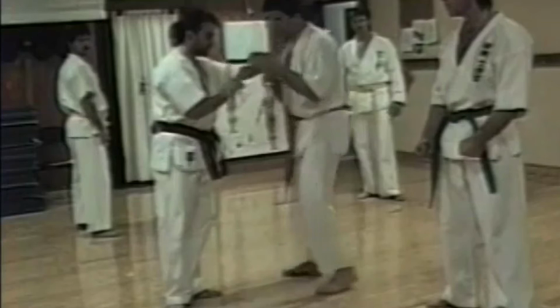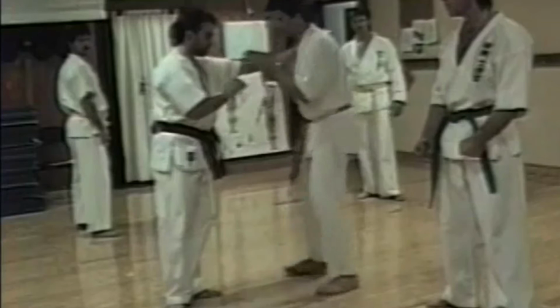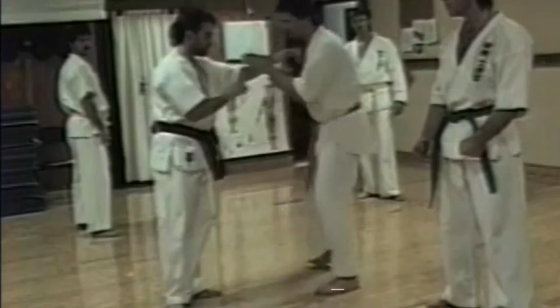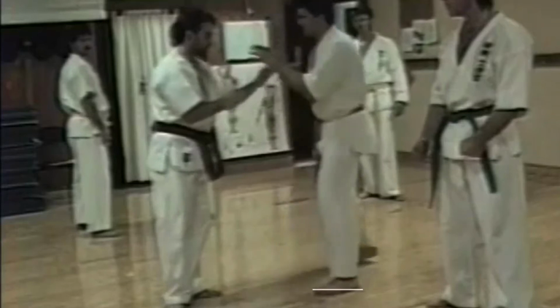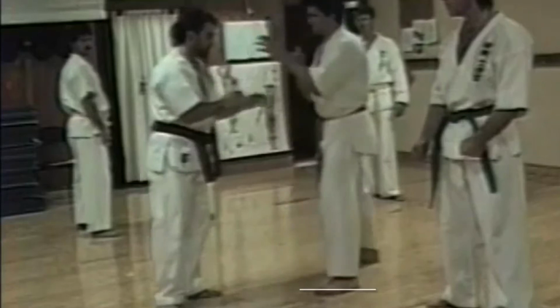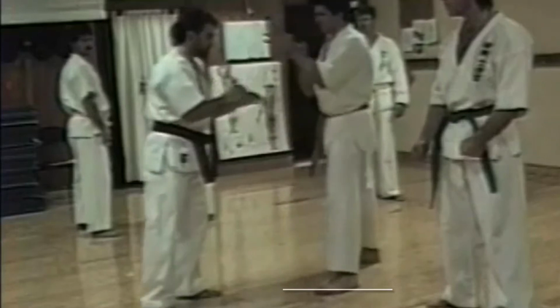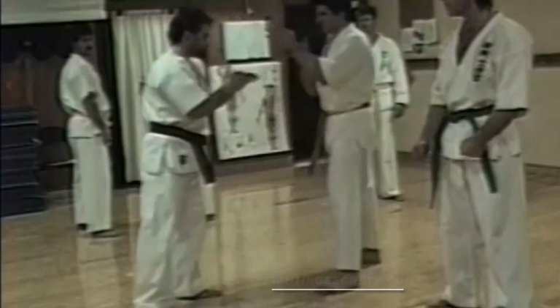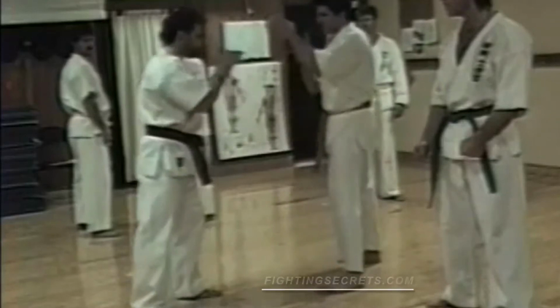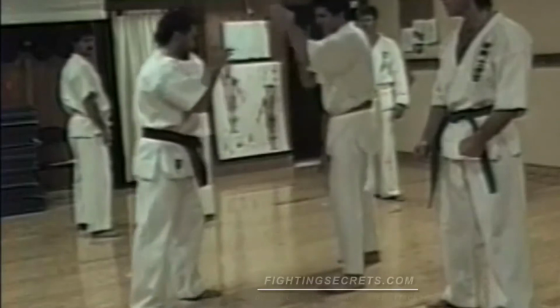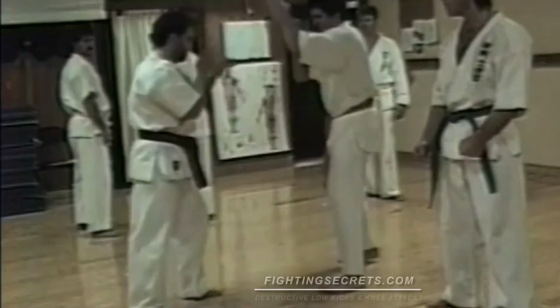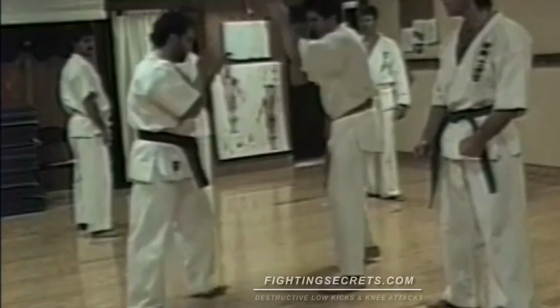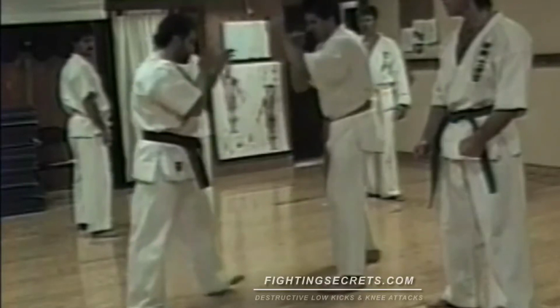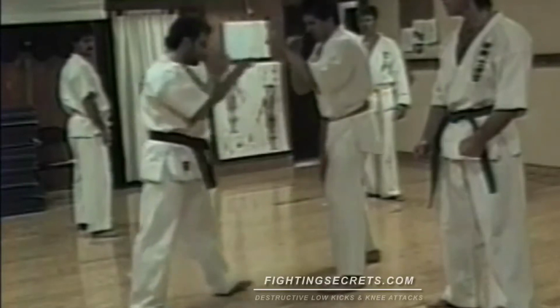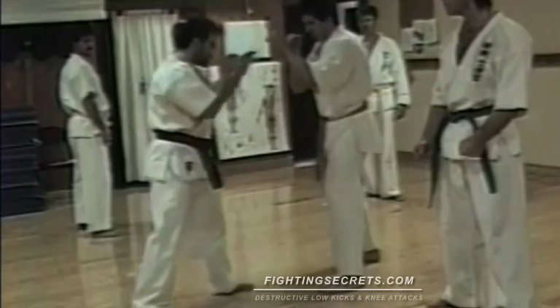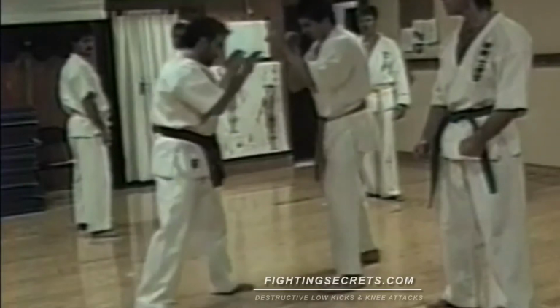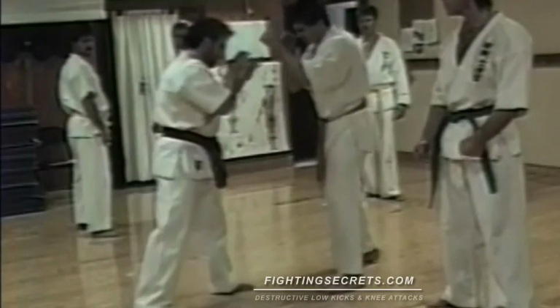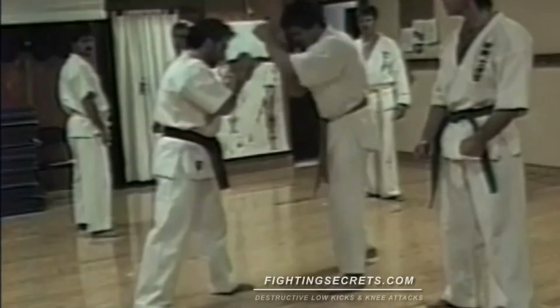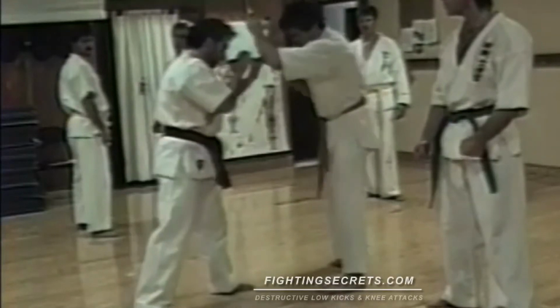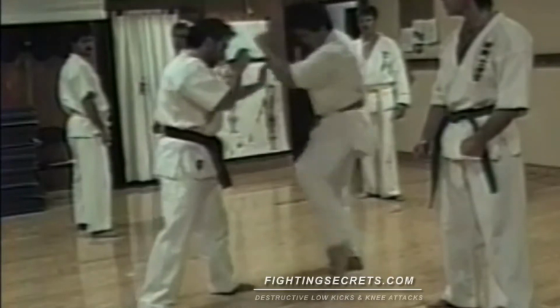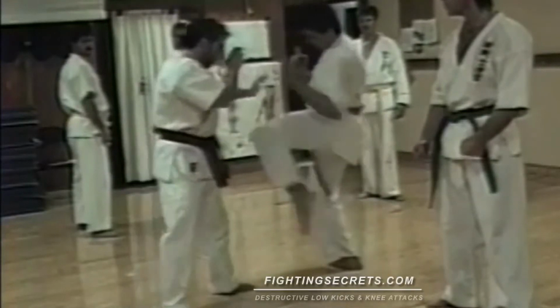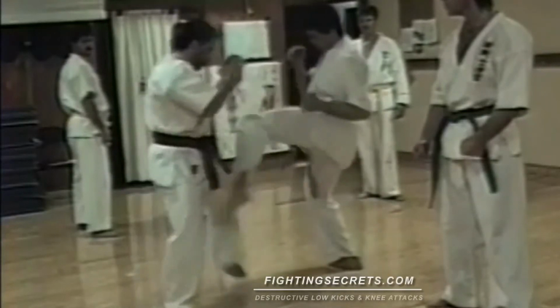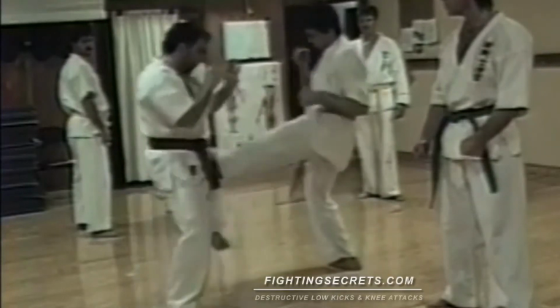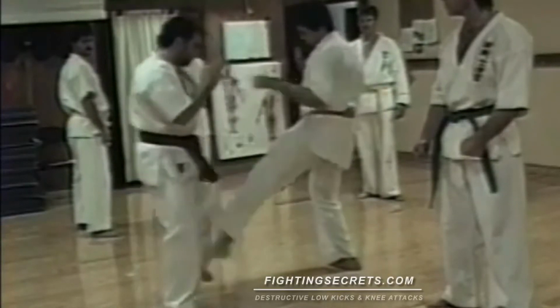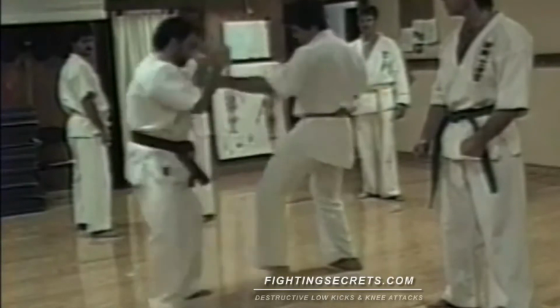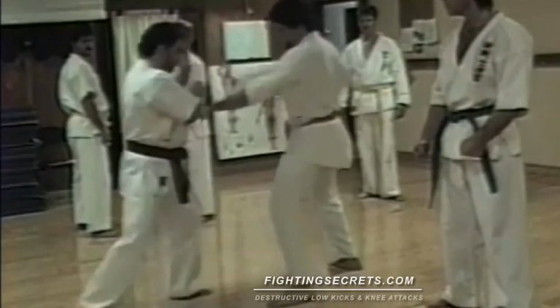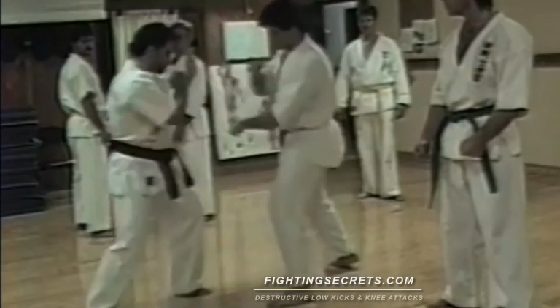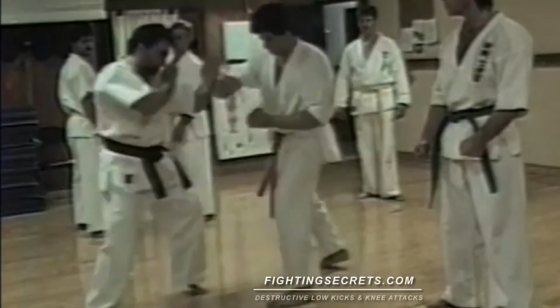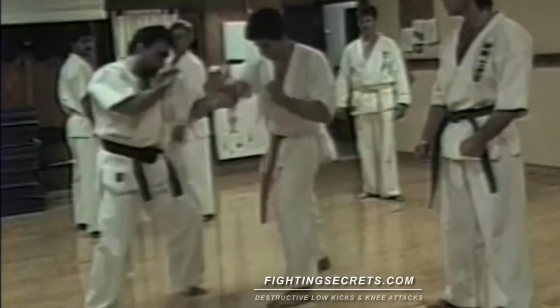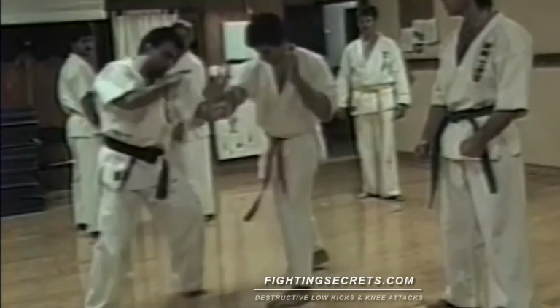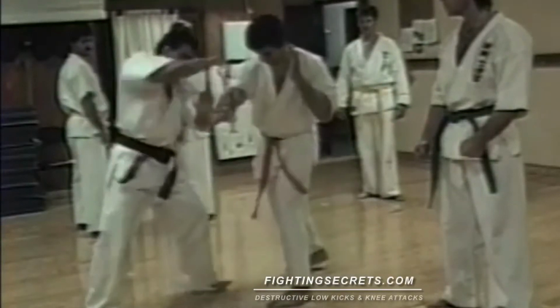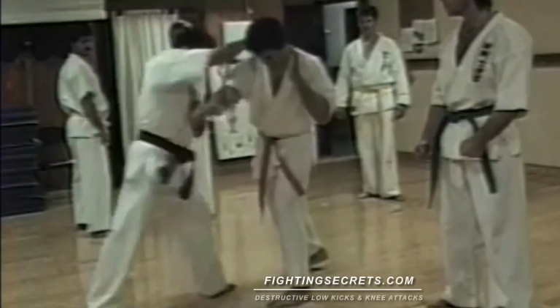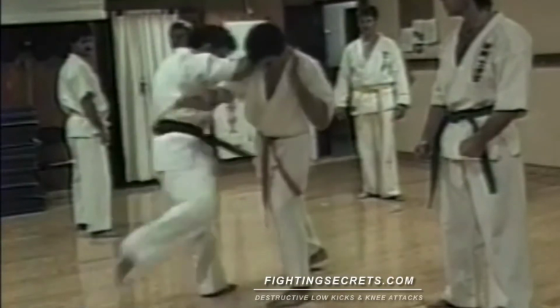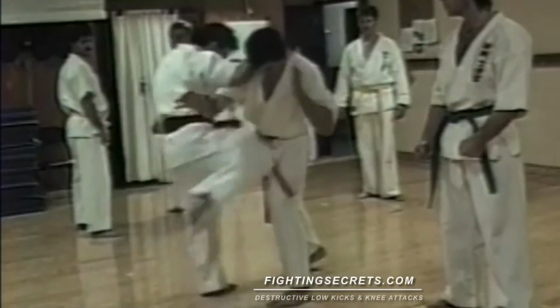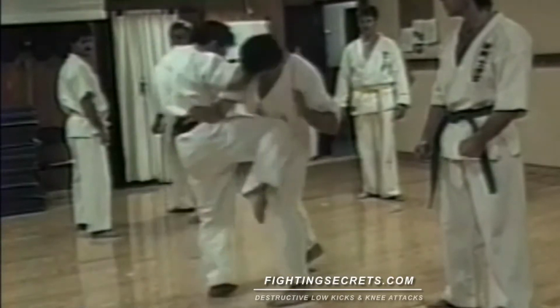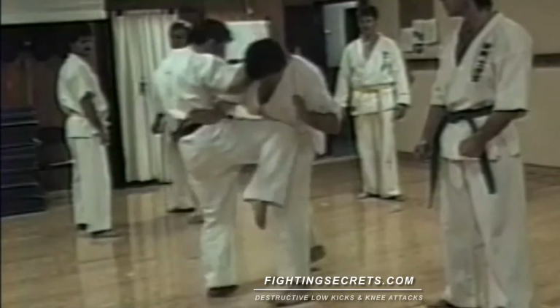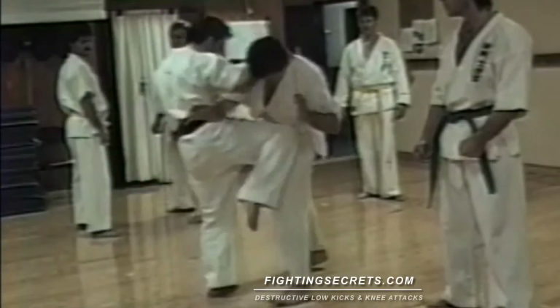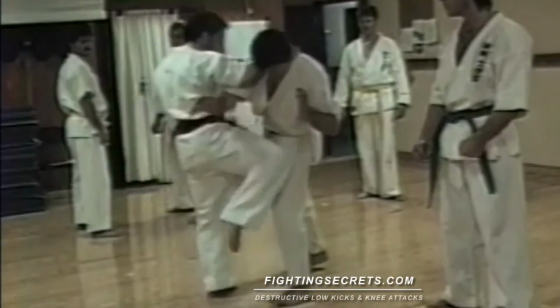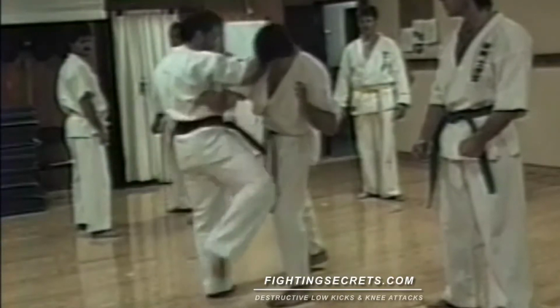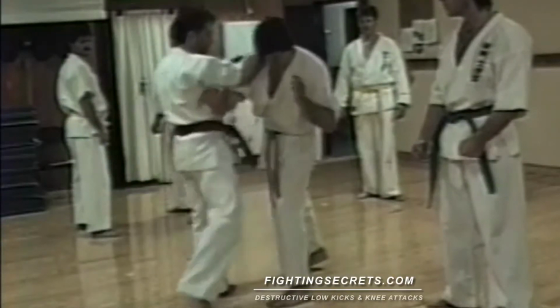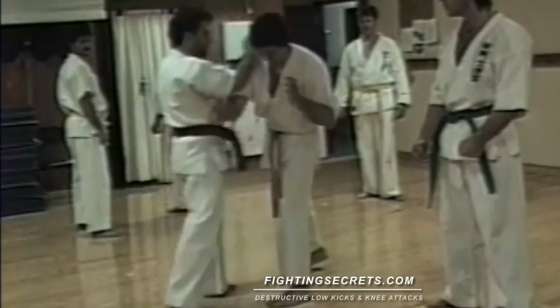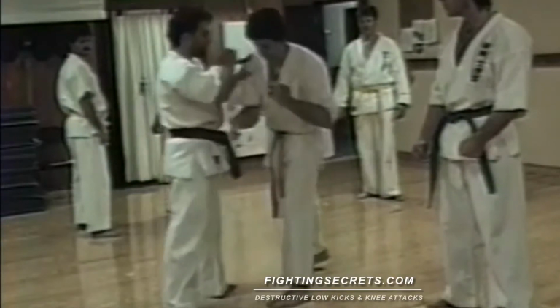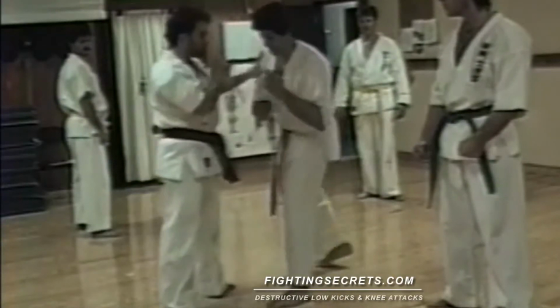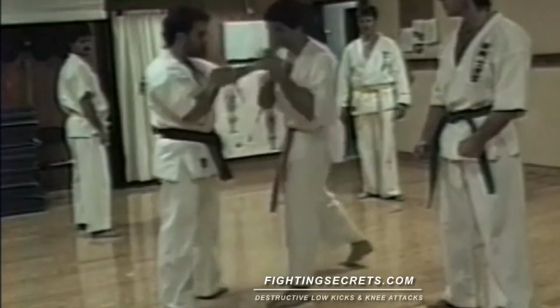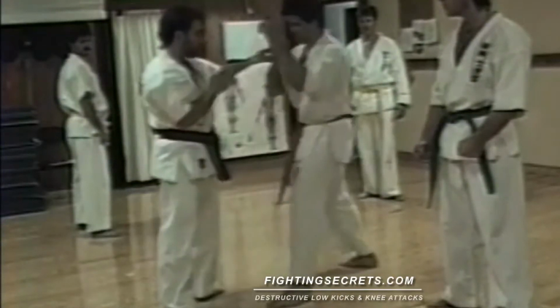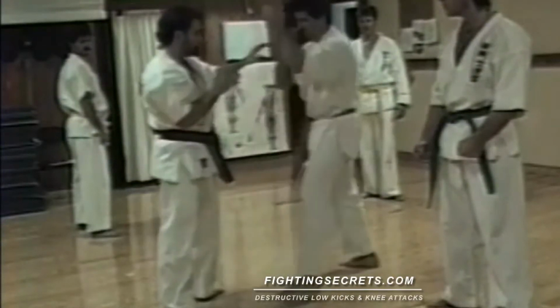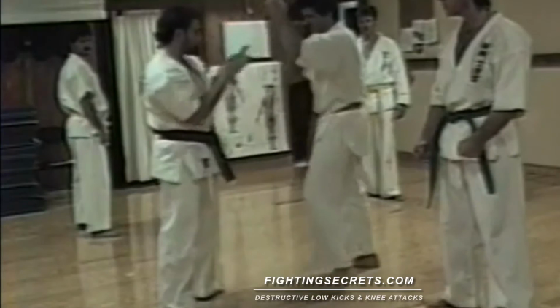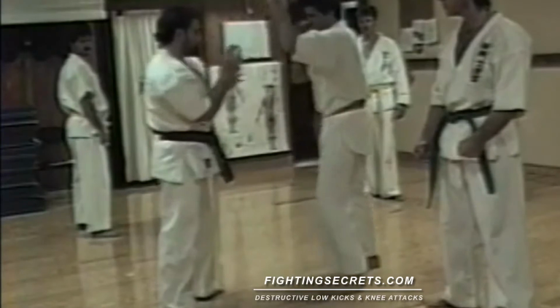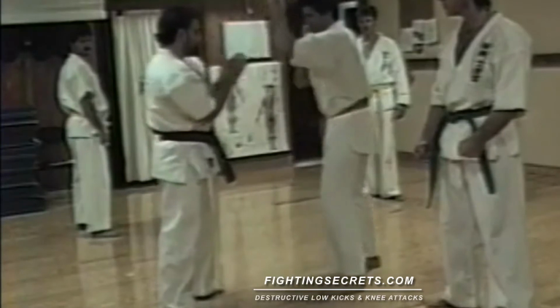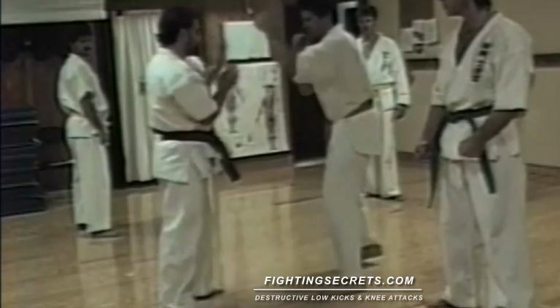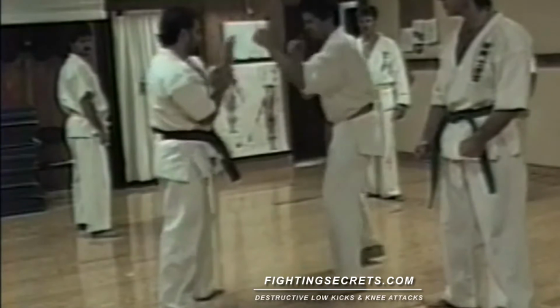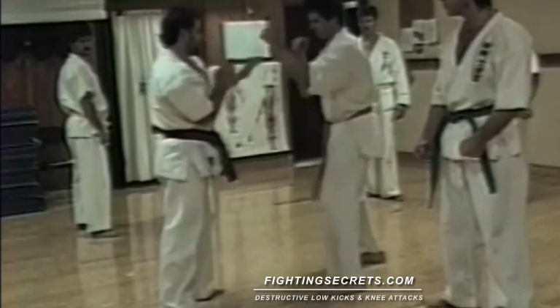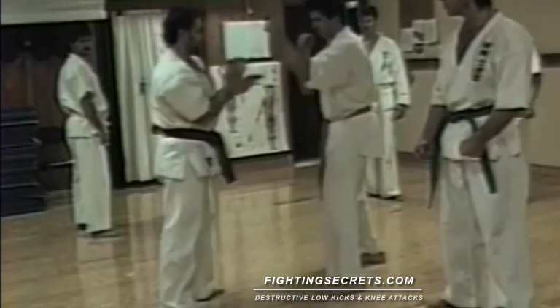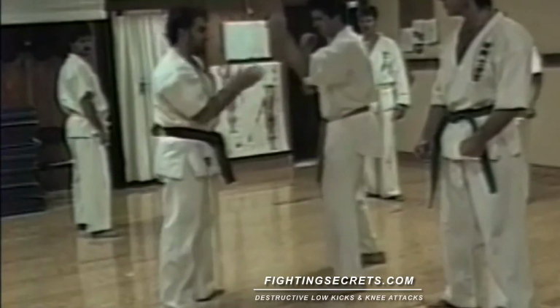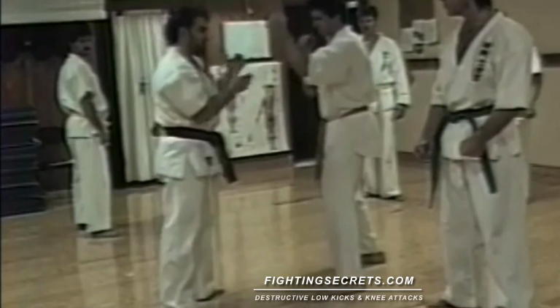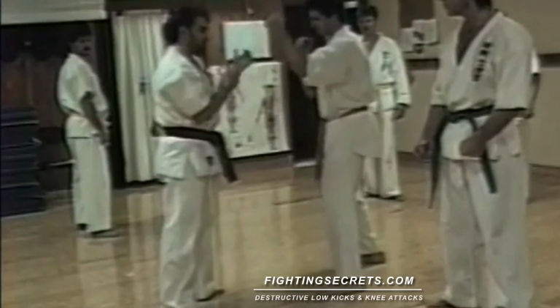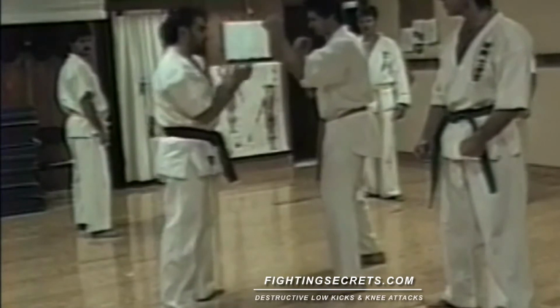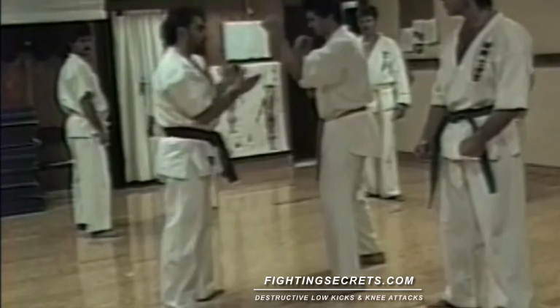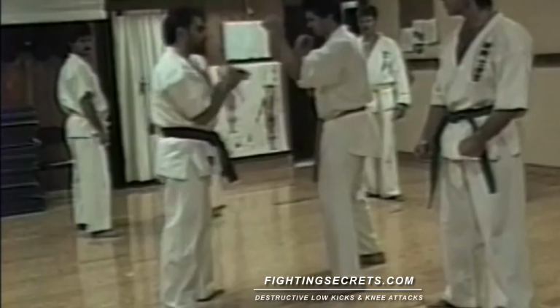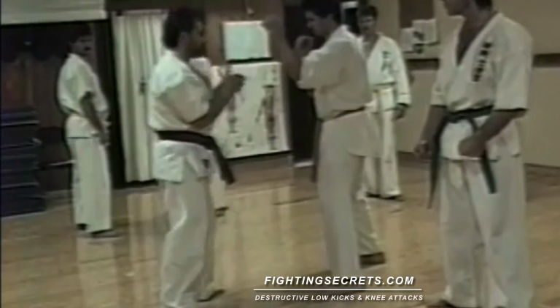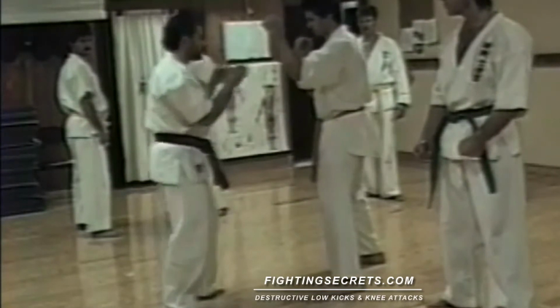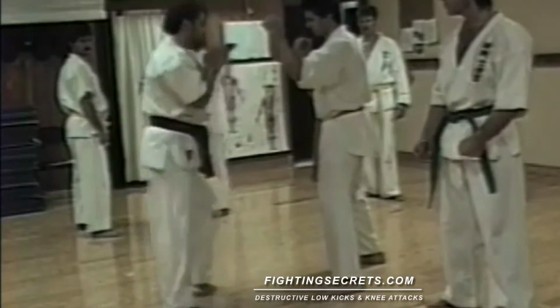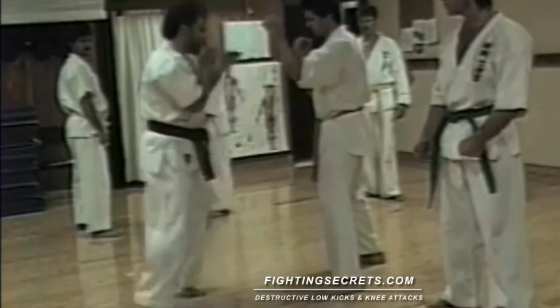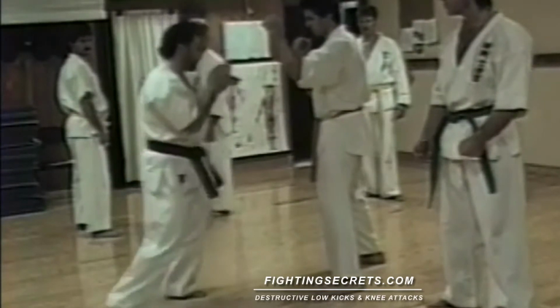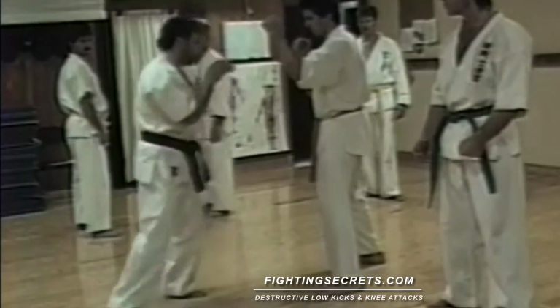We're going to keep it simple now. From here, one, two. So I'm creating a little bit of a scenario, a fight scenario.